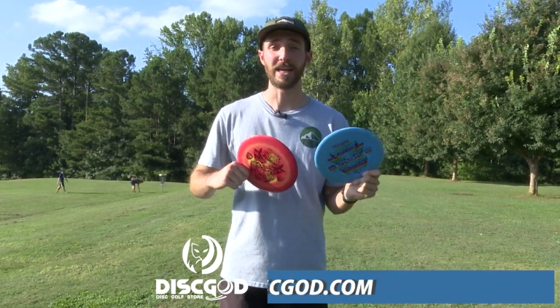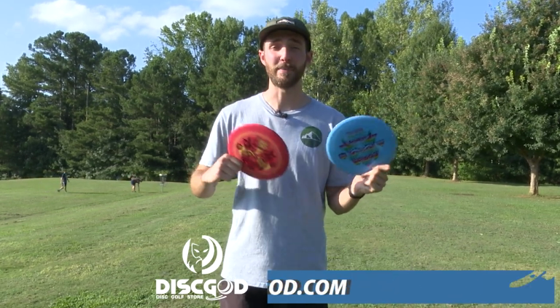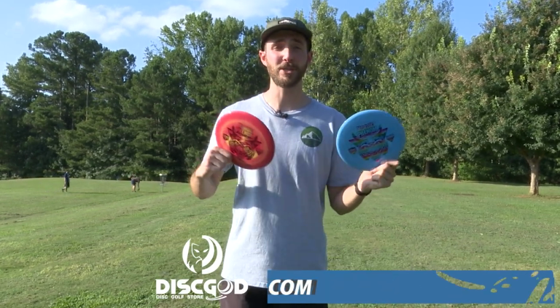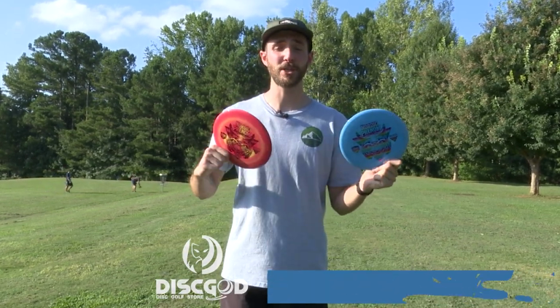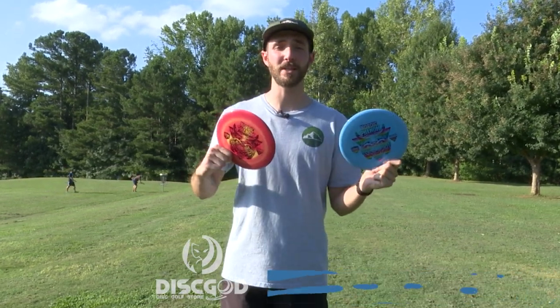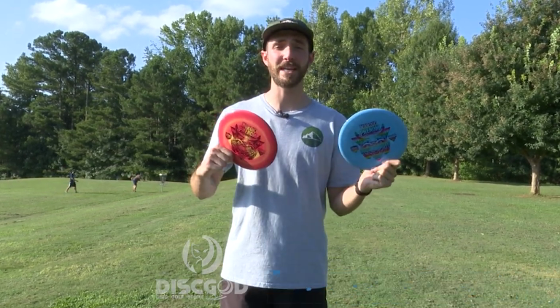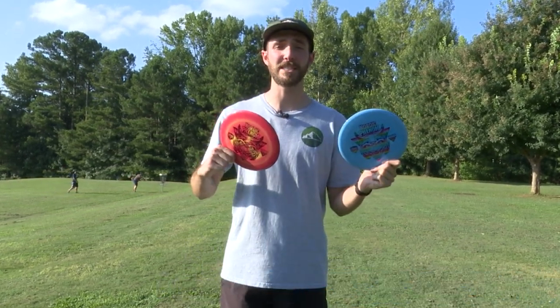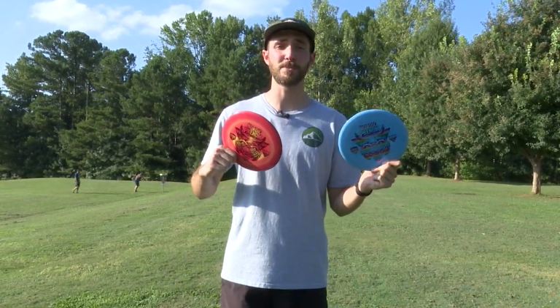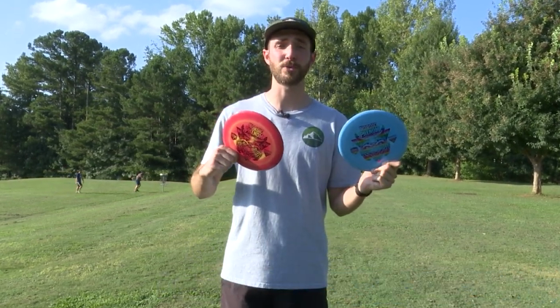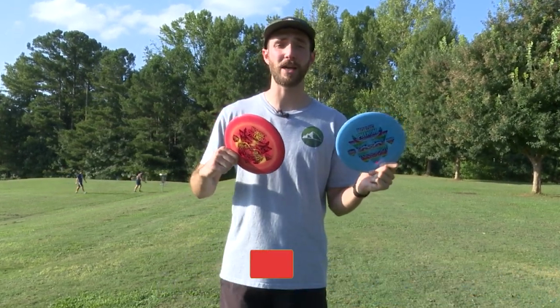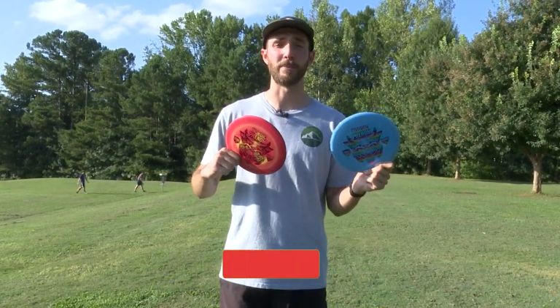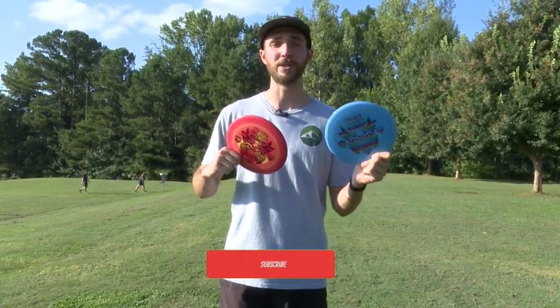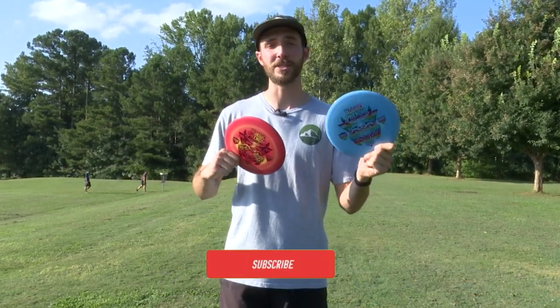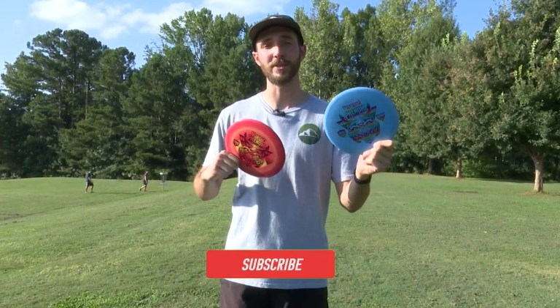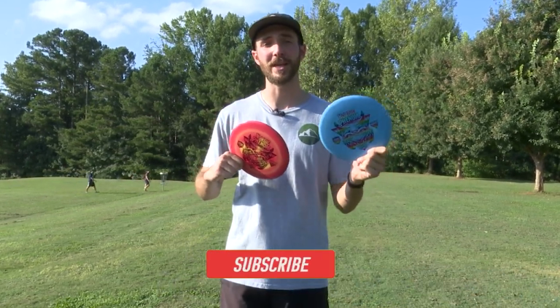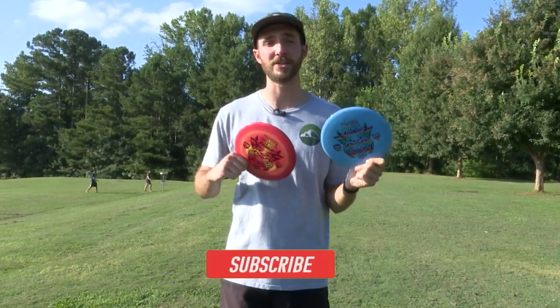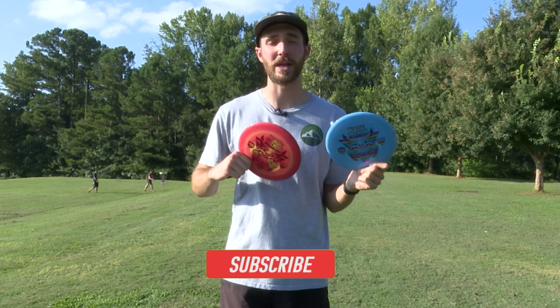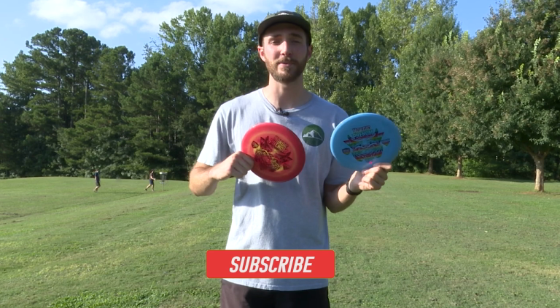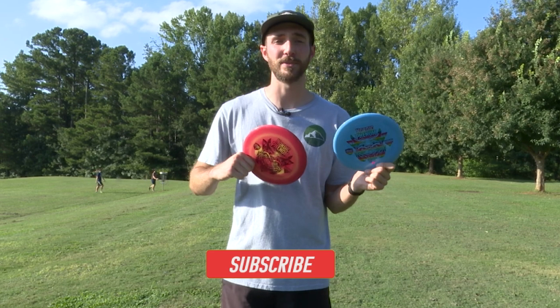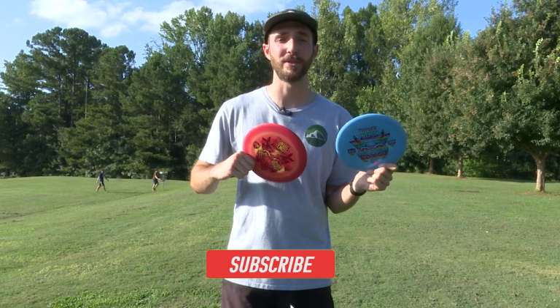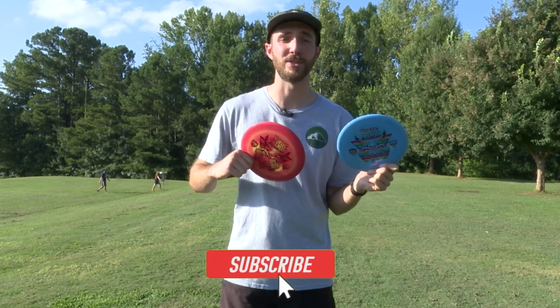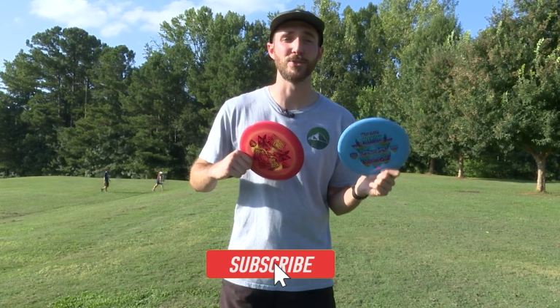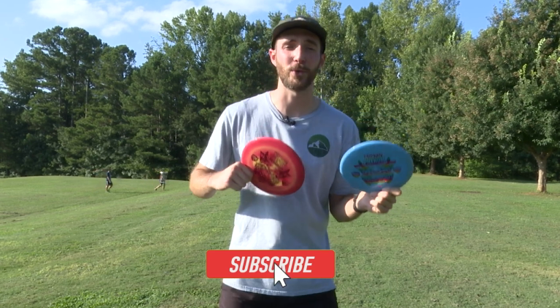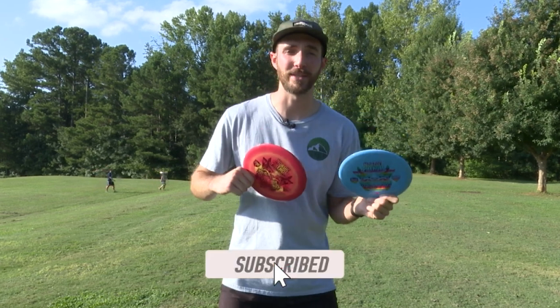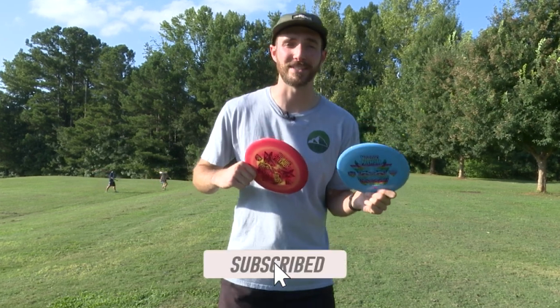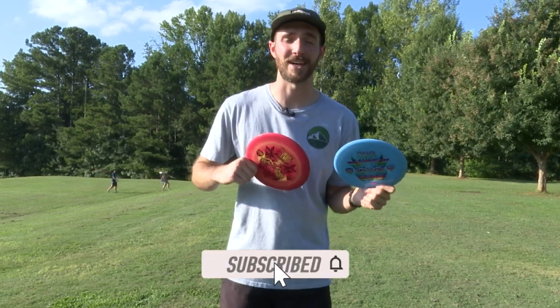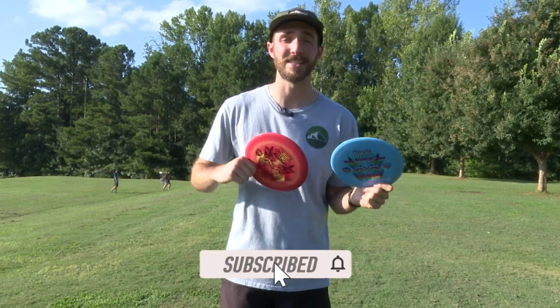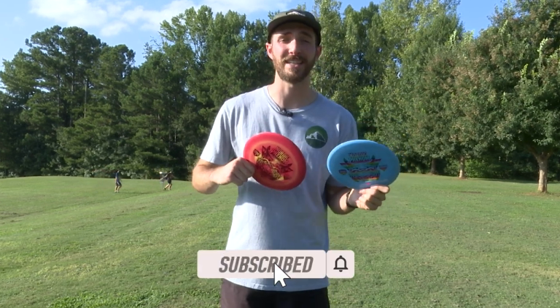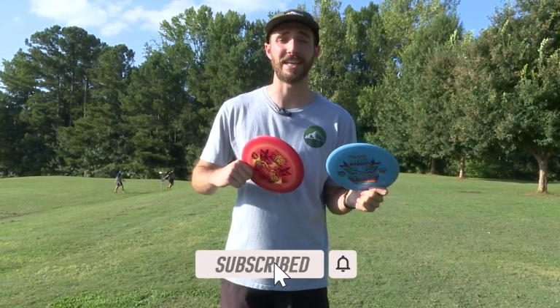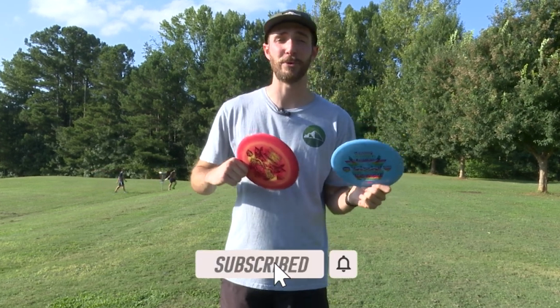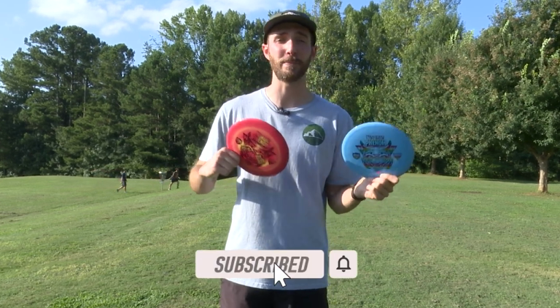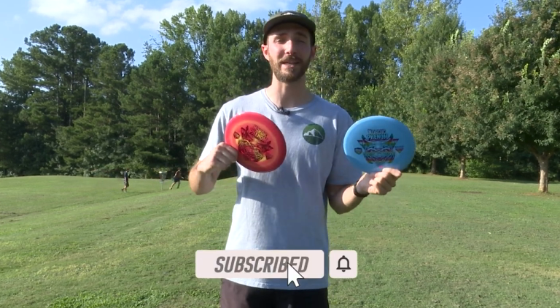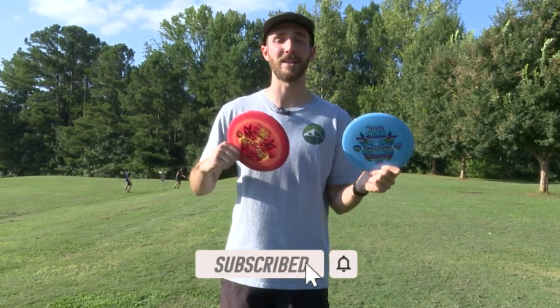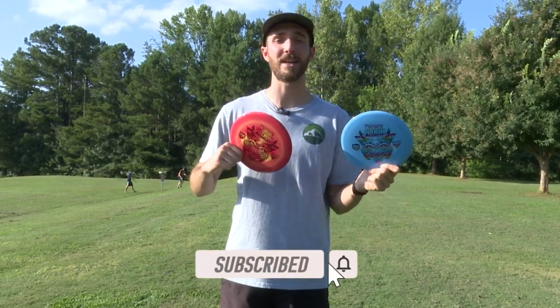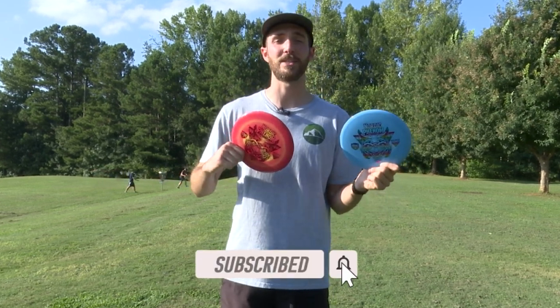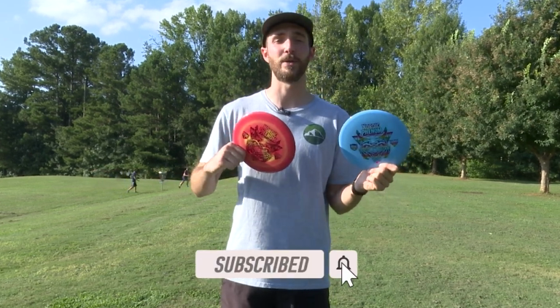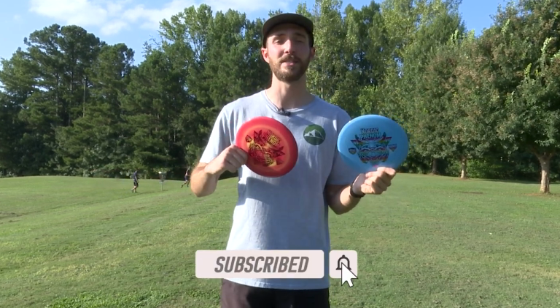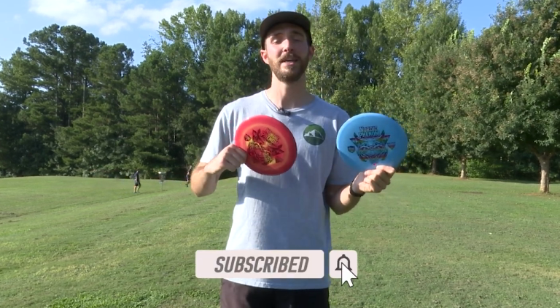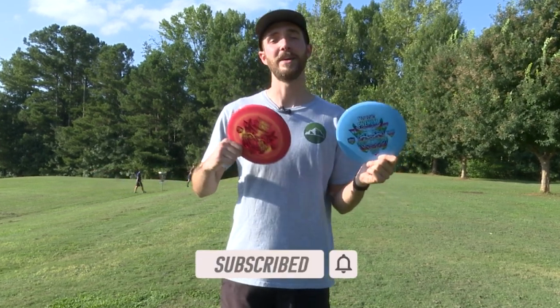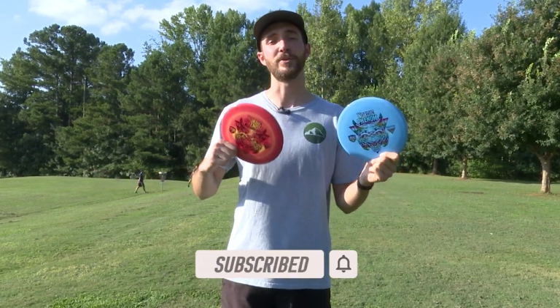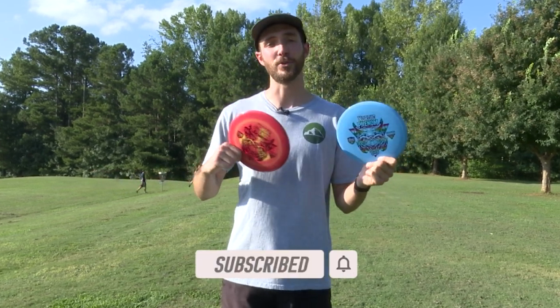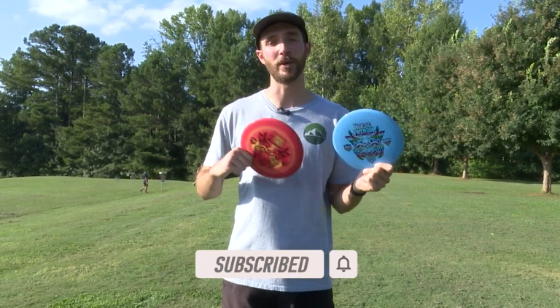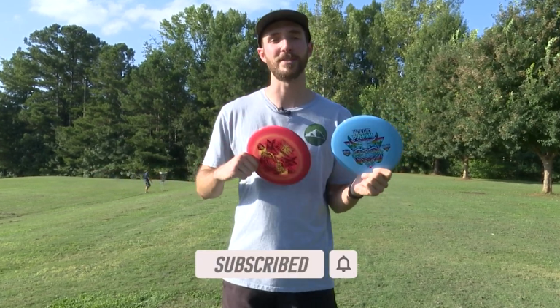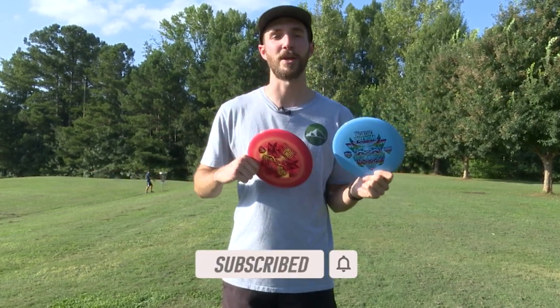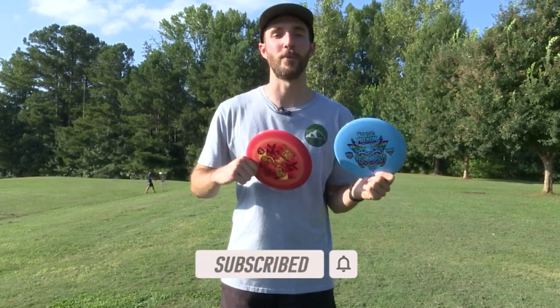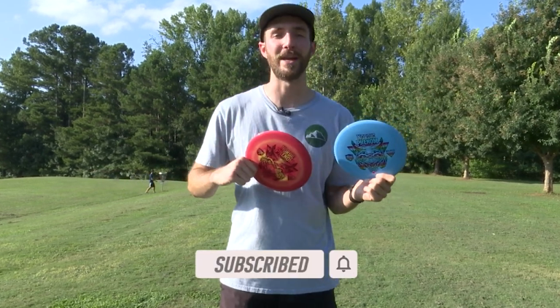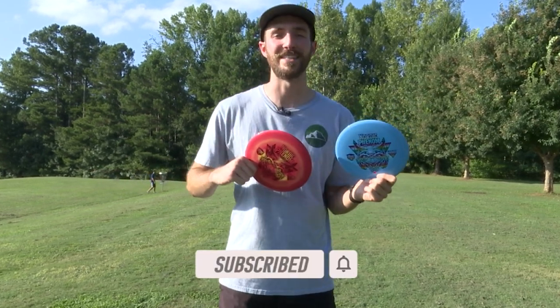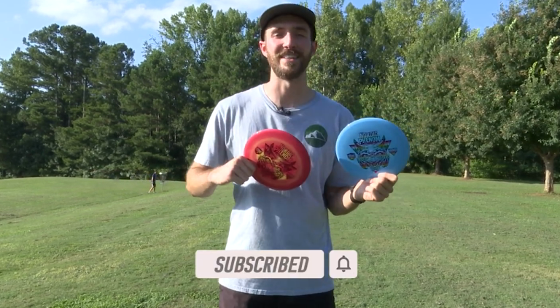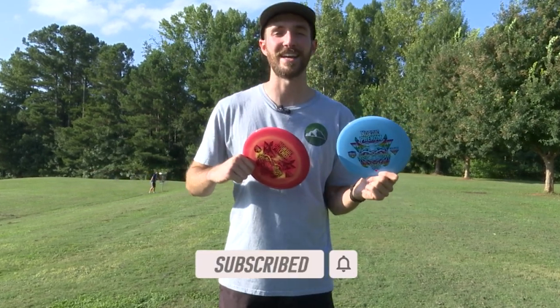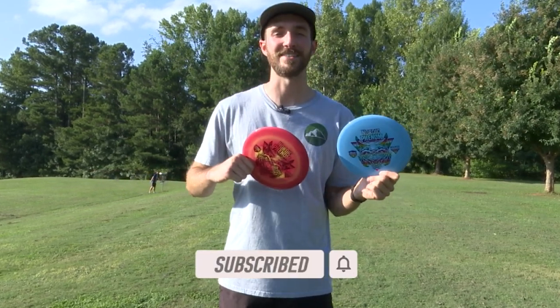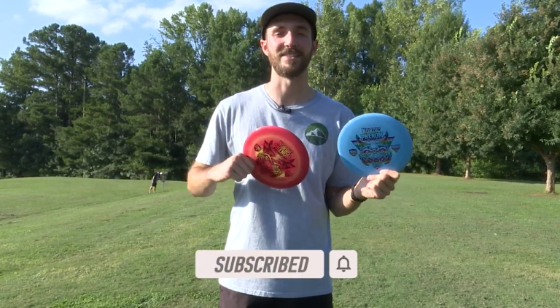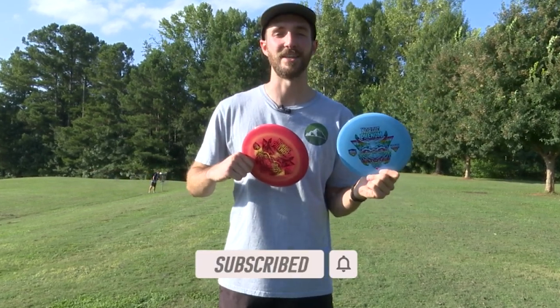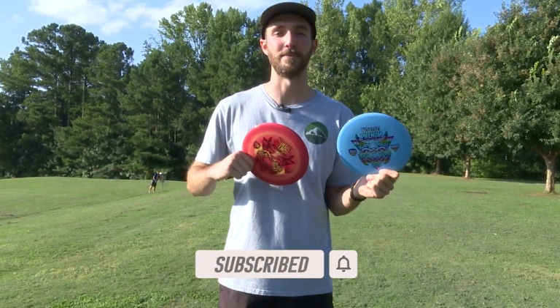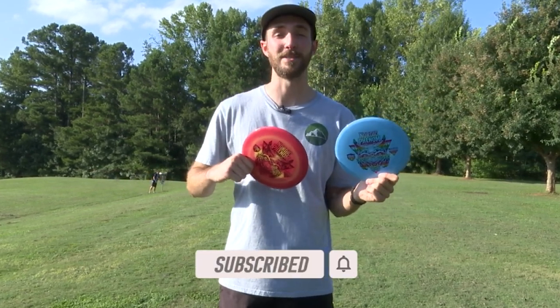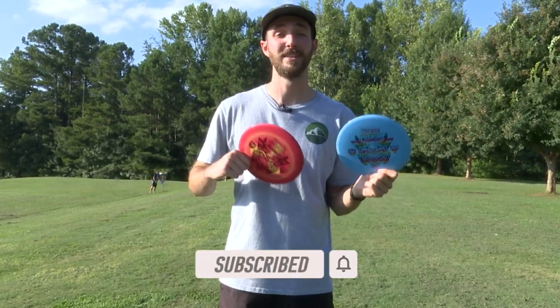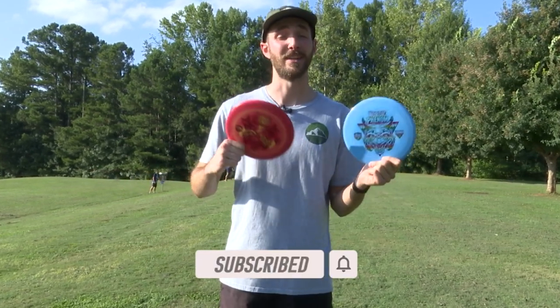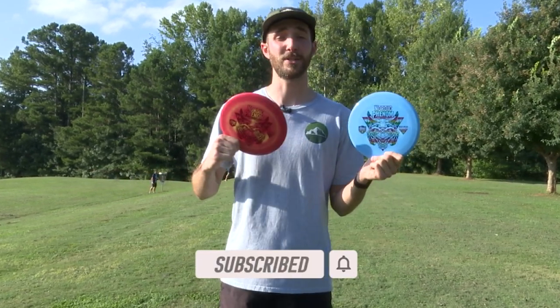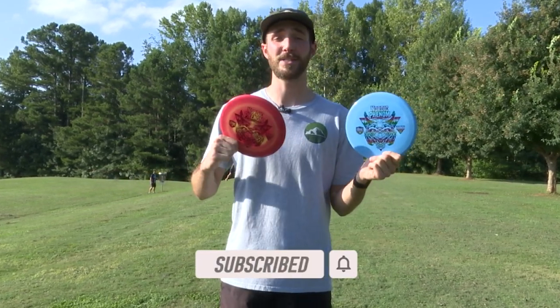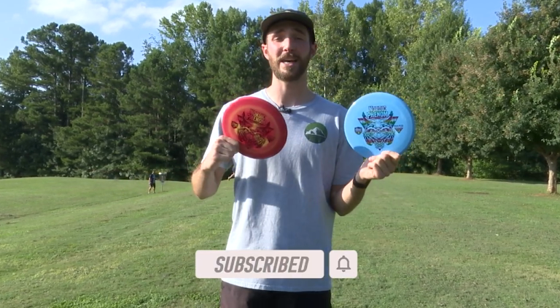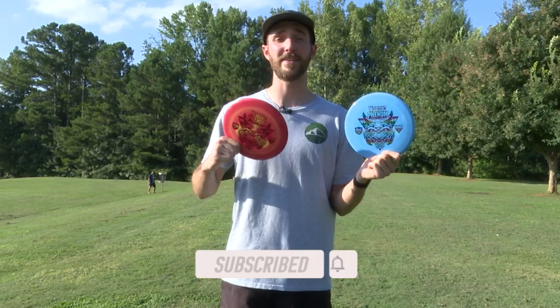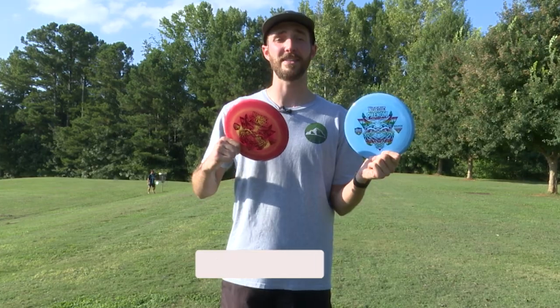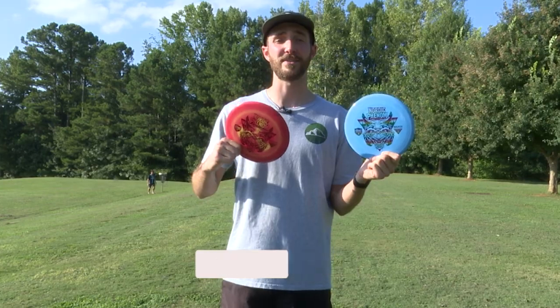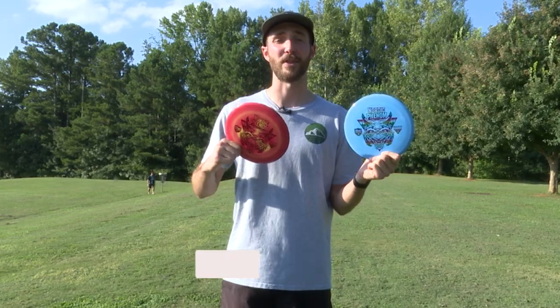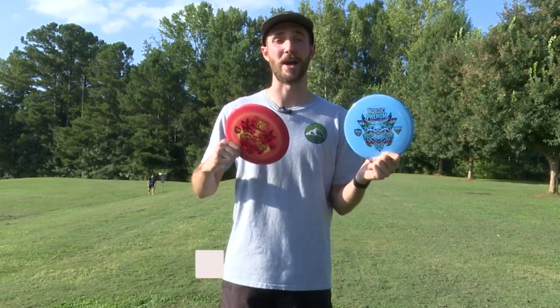Be sure to like and subscribe — we see you guys are absolutely enjoying this content, and it would mean a lot to us if you join us on our way to 10,000 subs. Let's go see how these things fly.